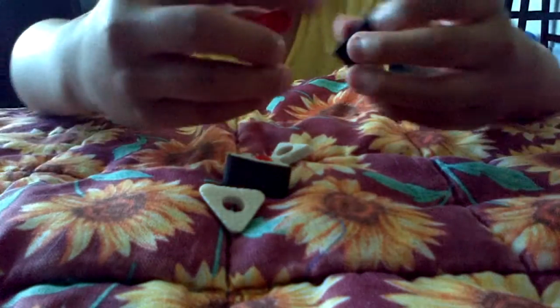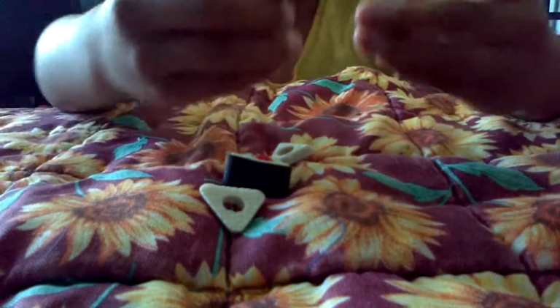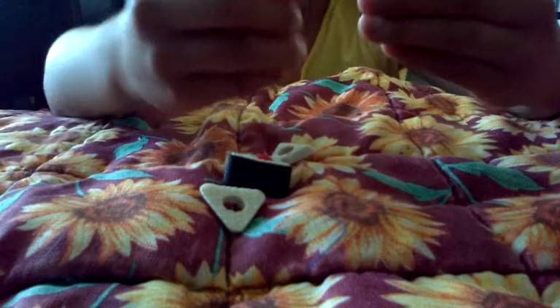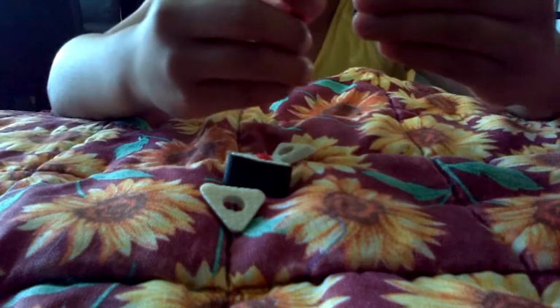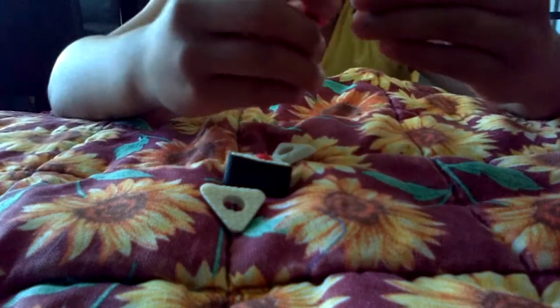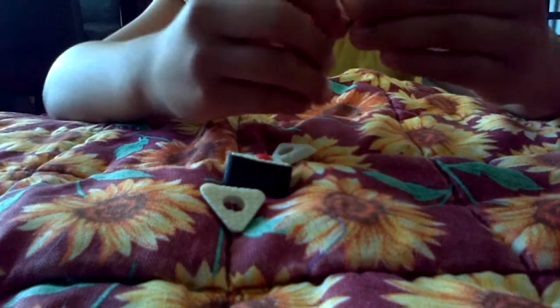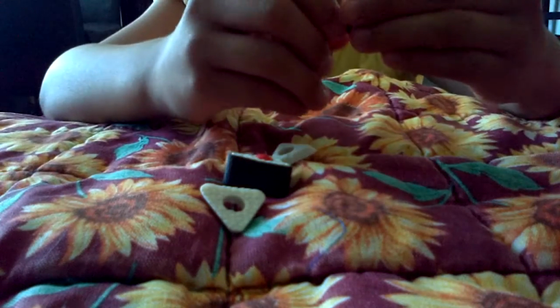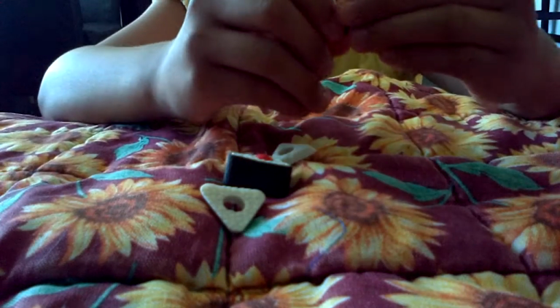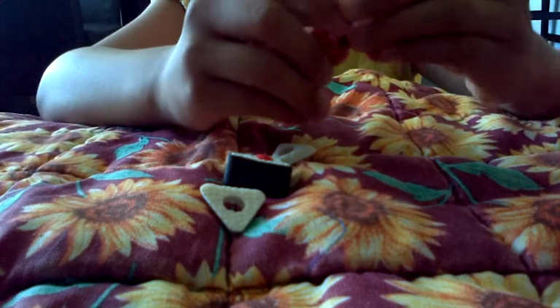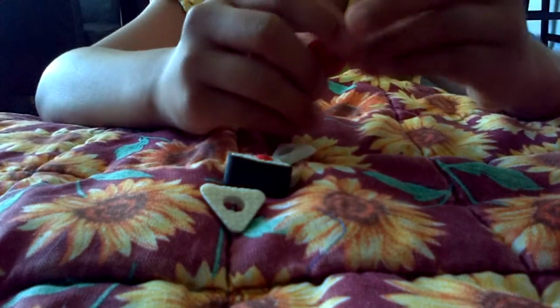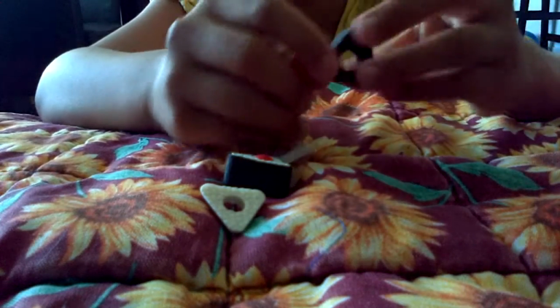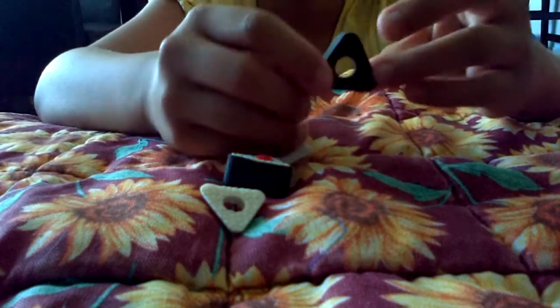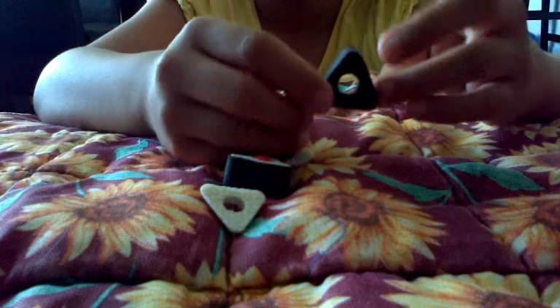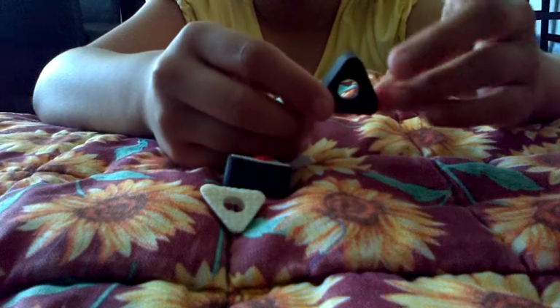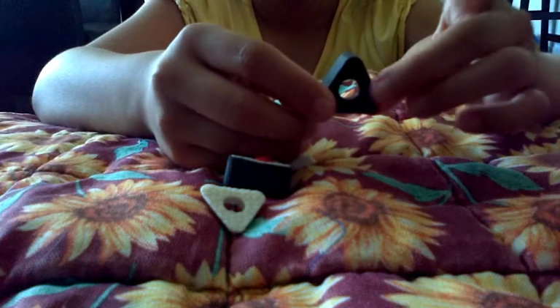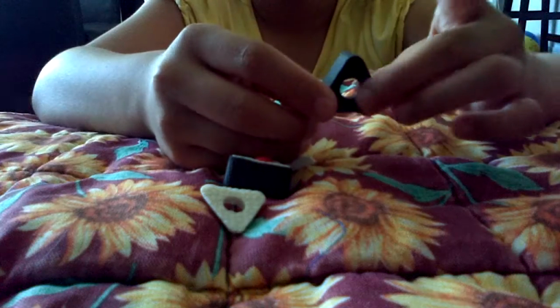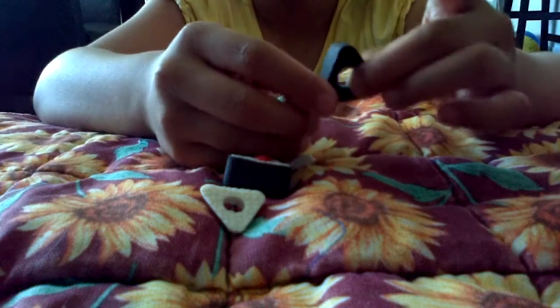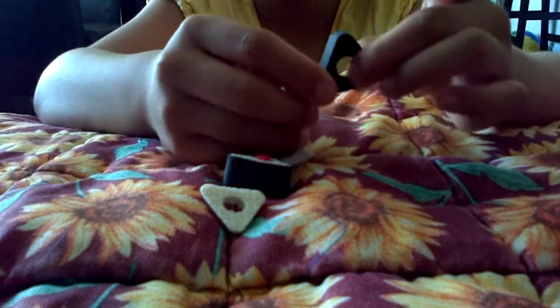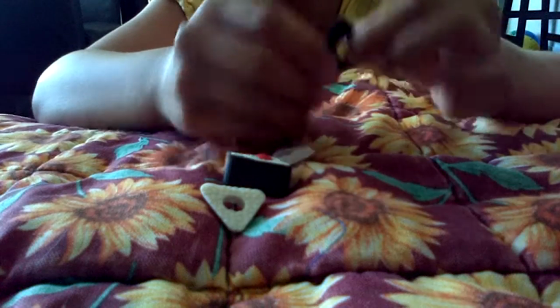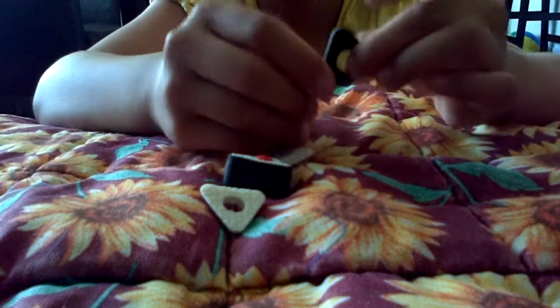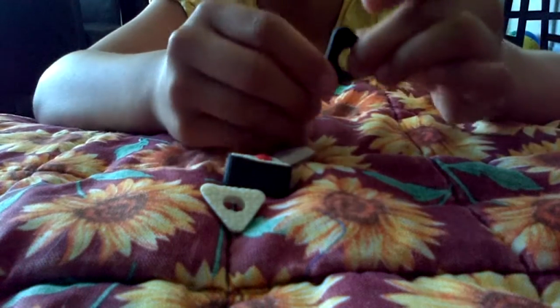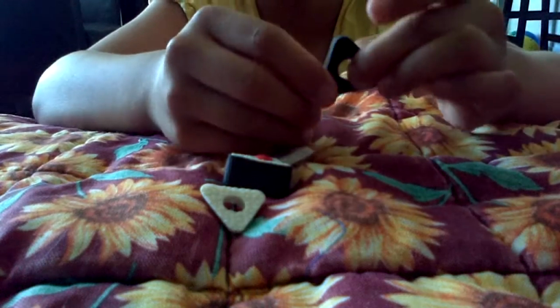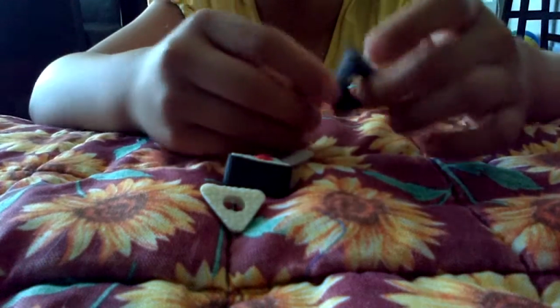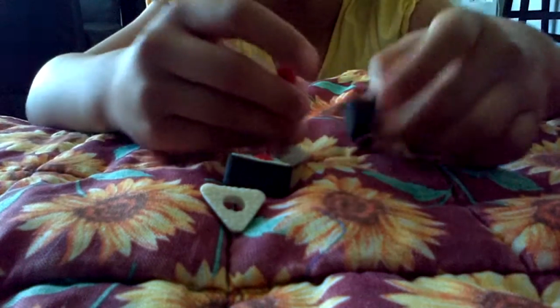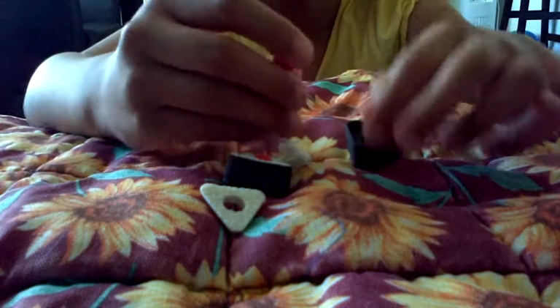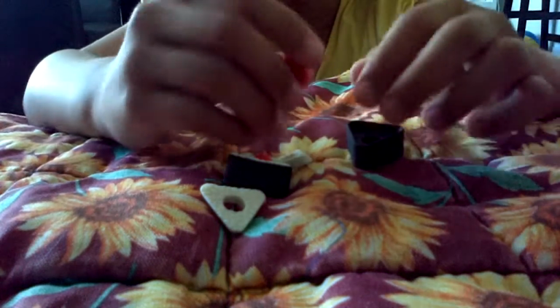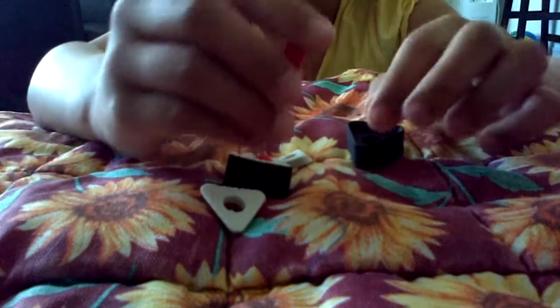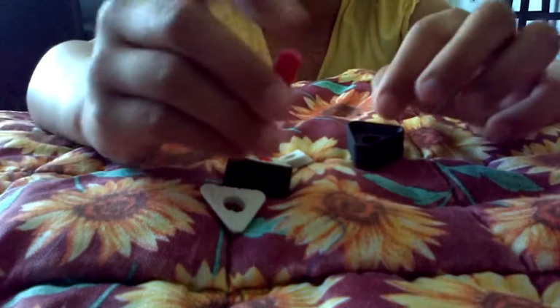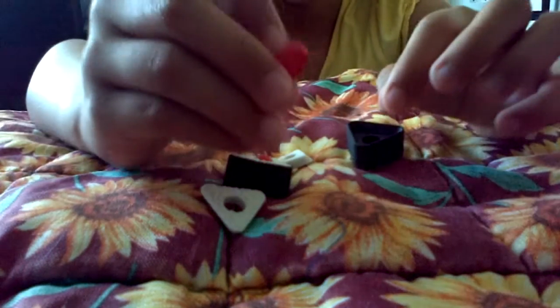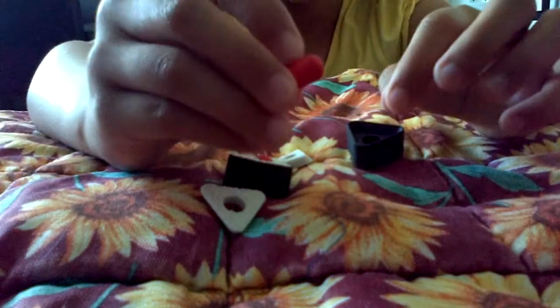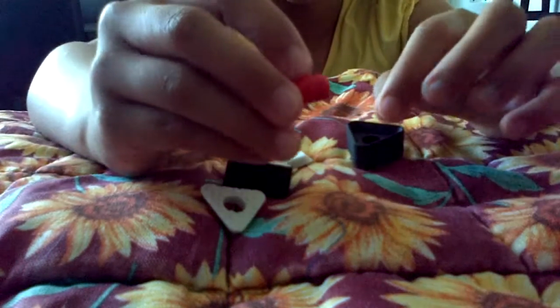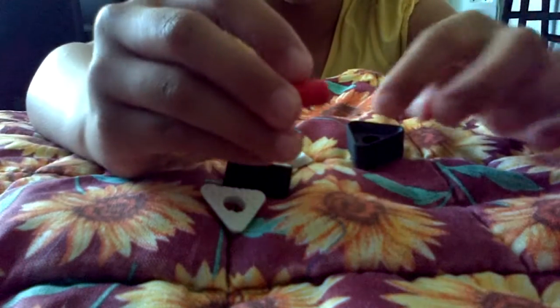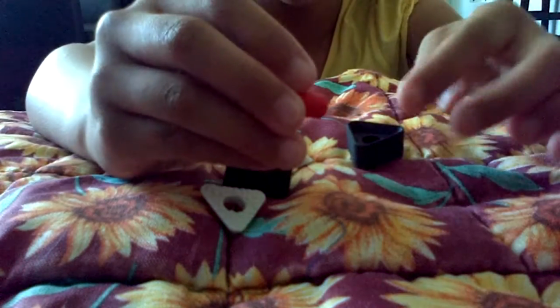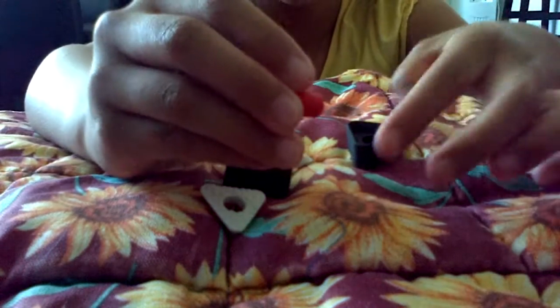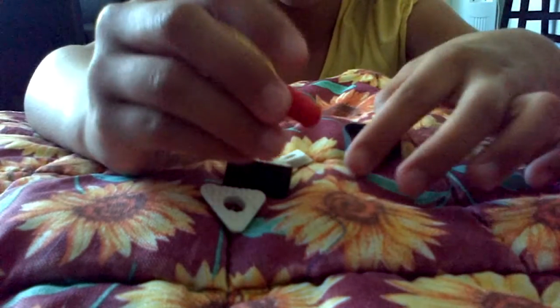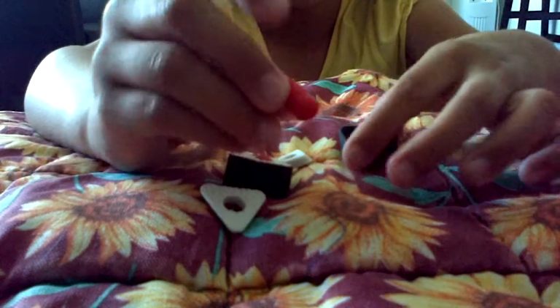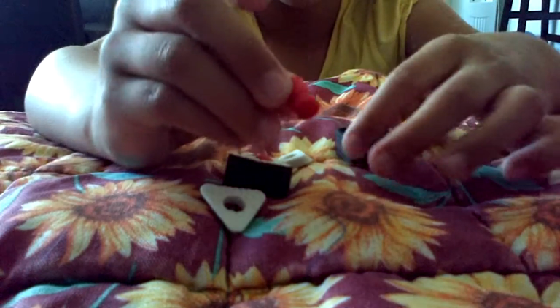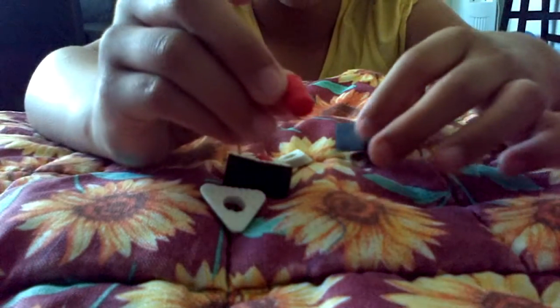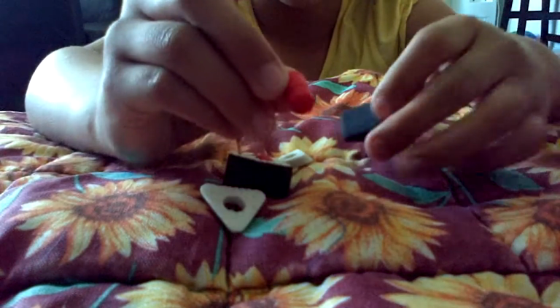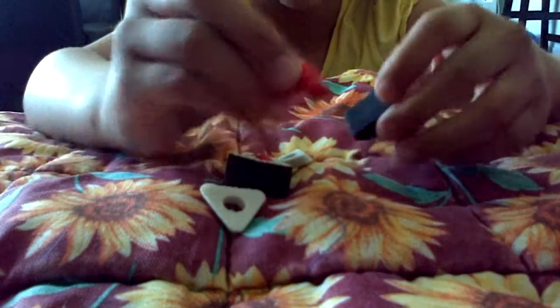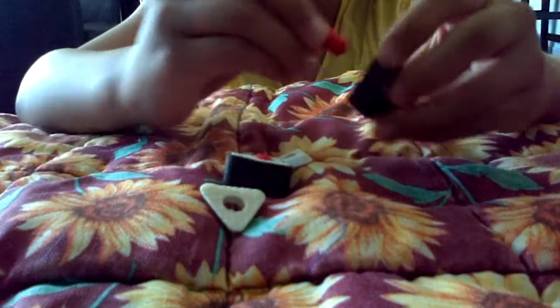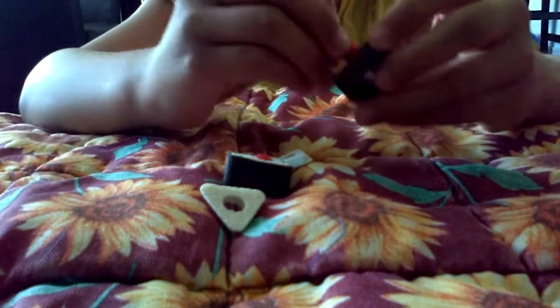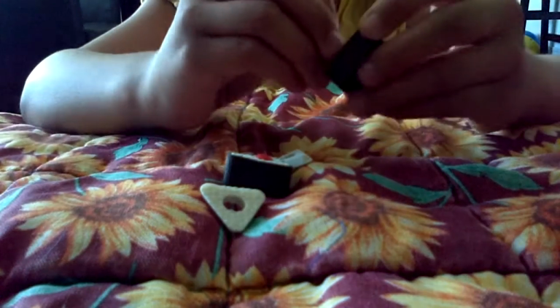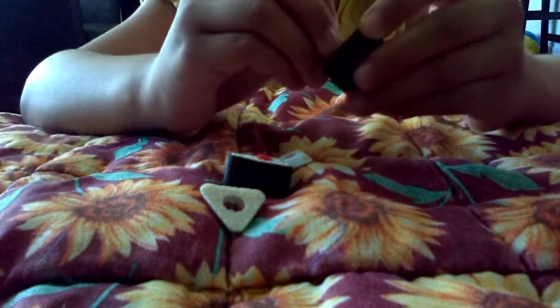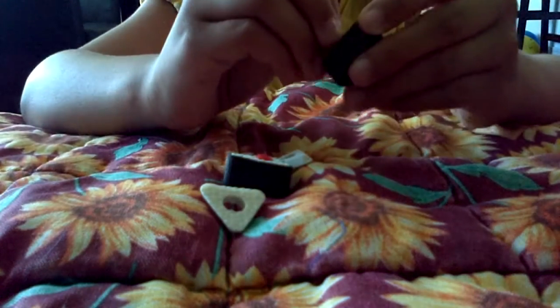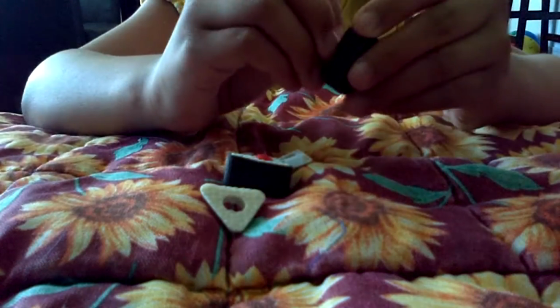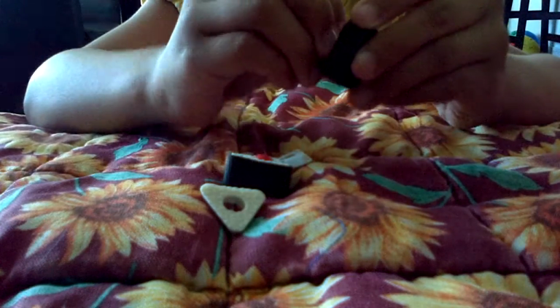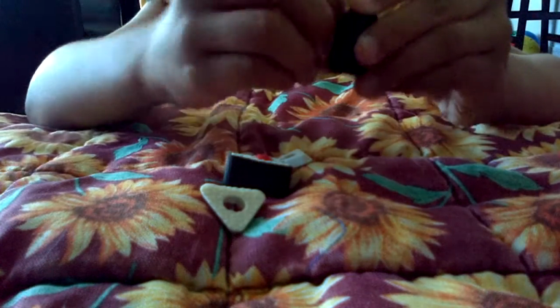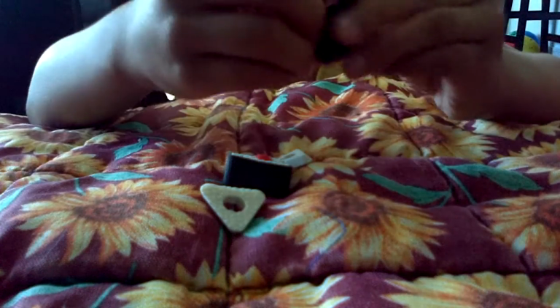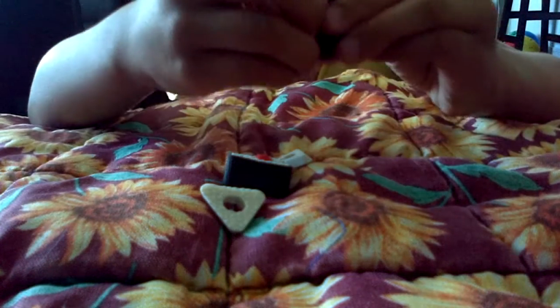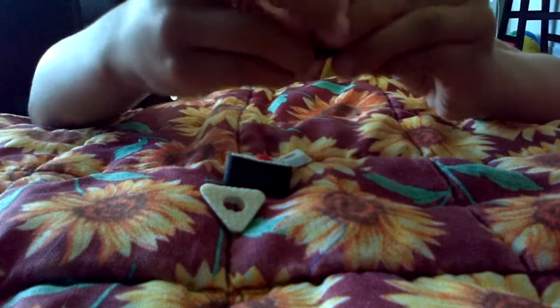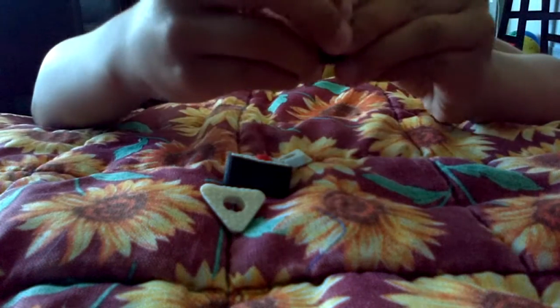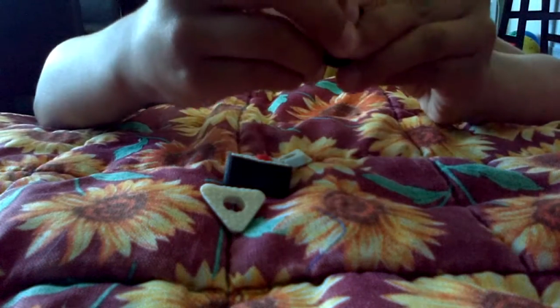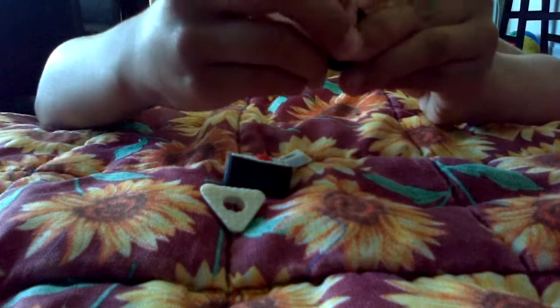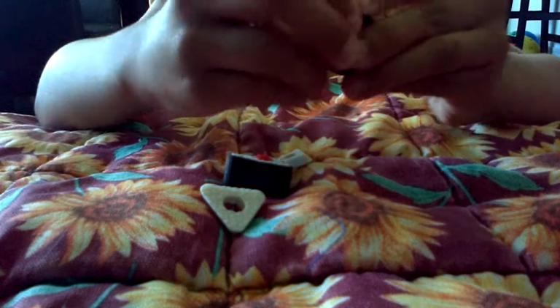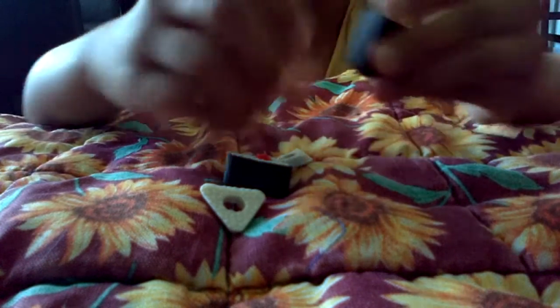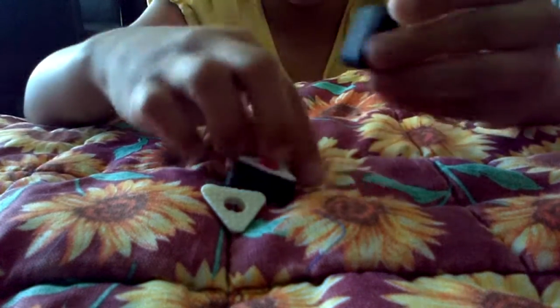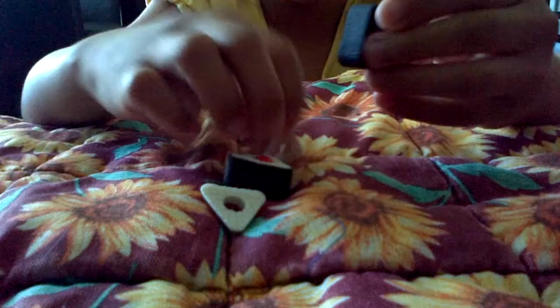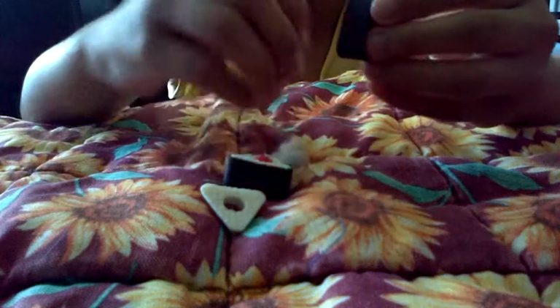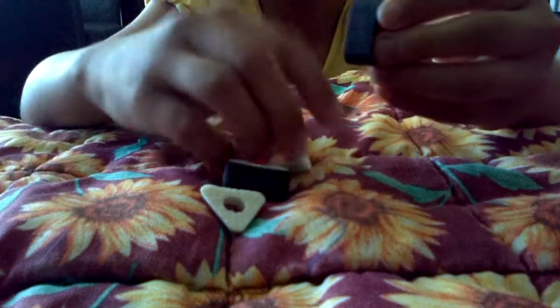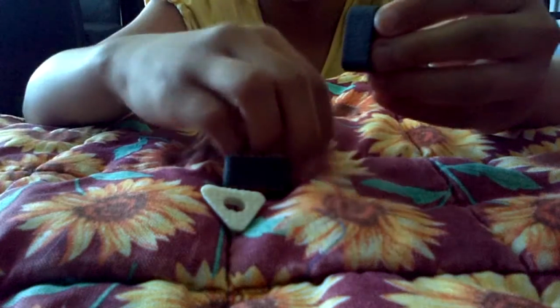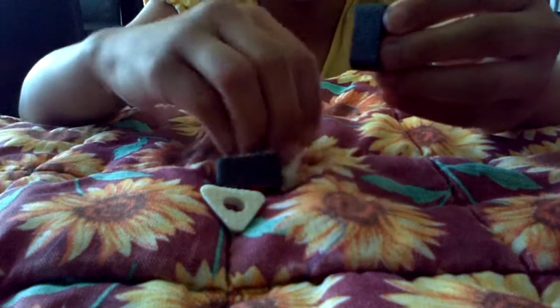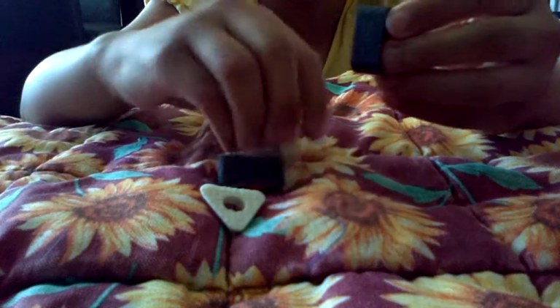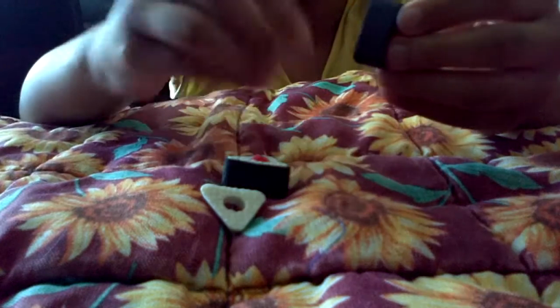These ones don't rip easily because they have this harder side — it holds it up. Then this part is like part of the sushi. So I have two of those.